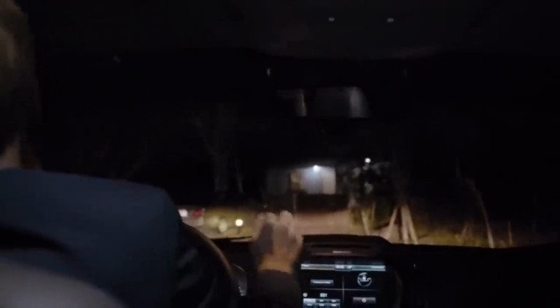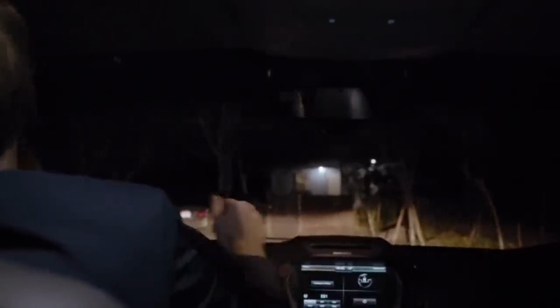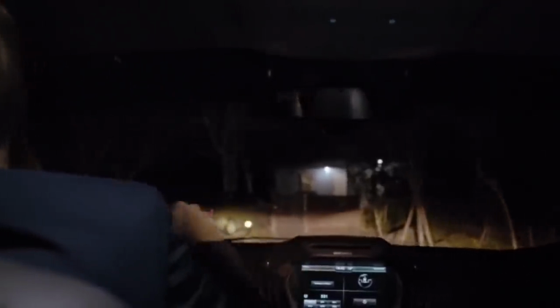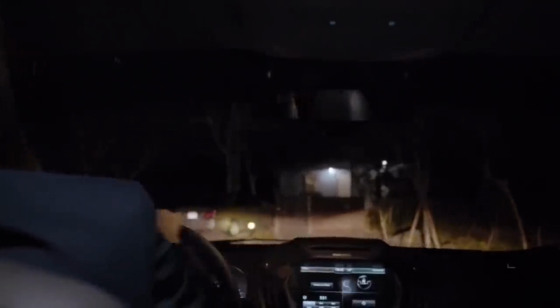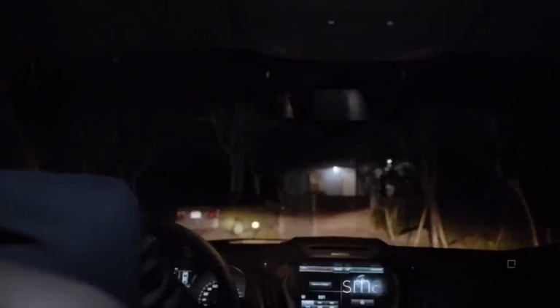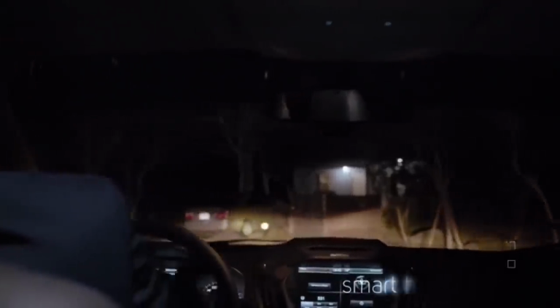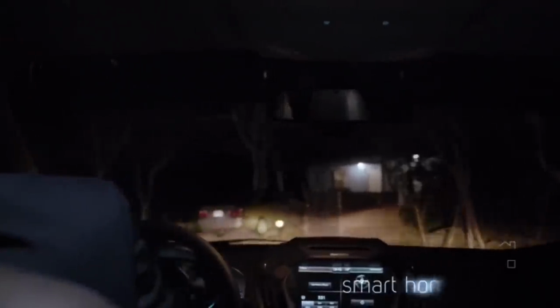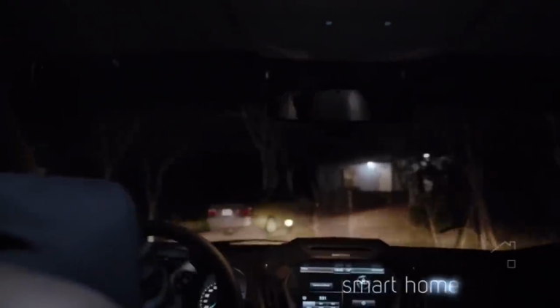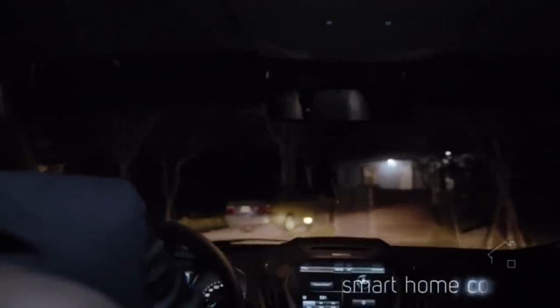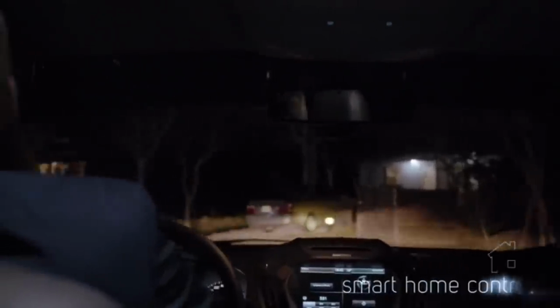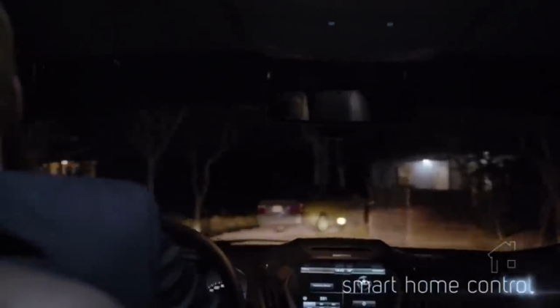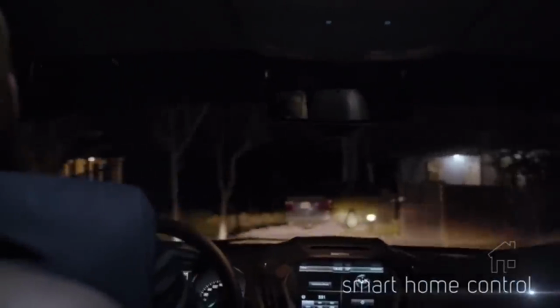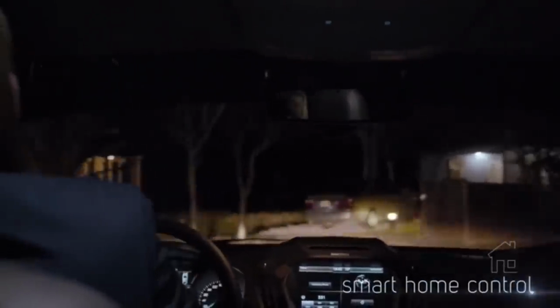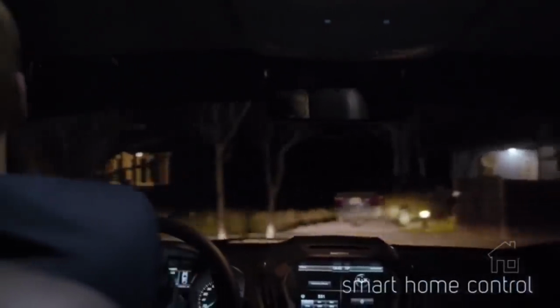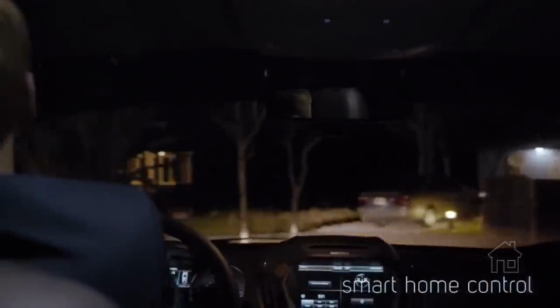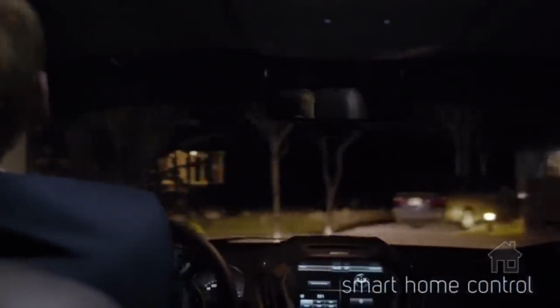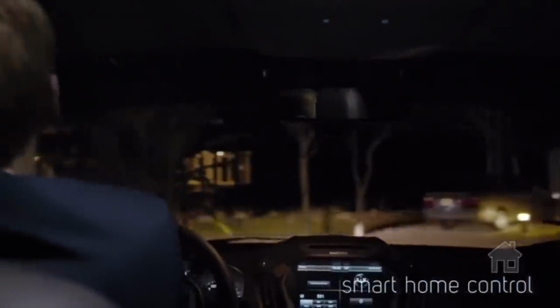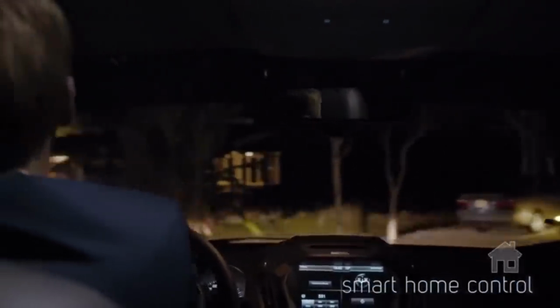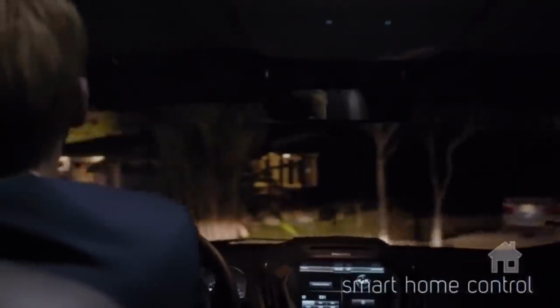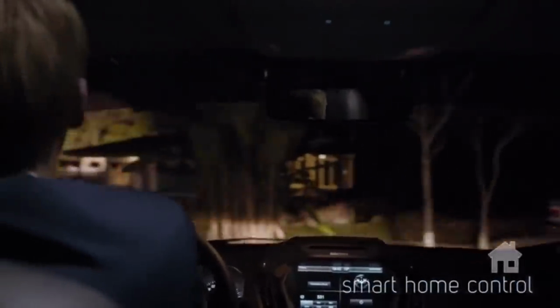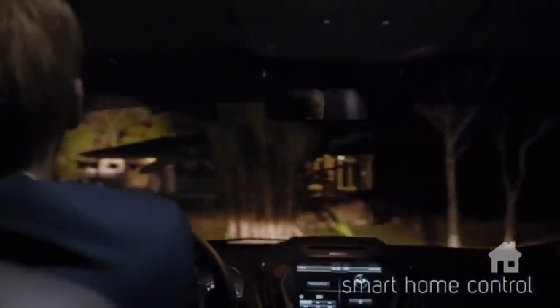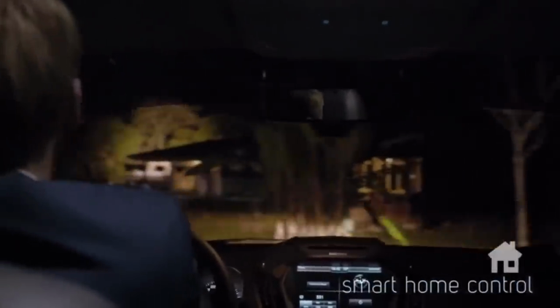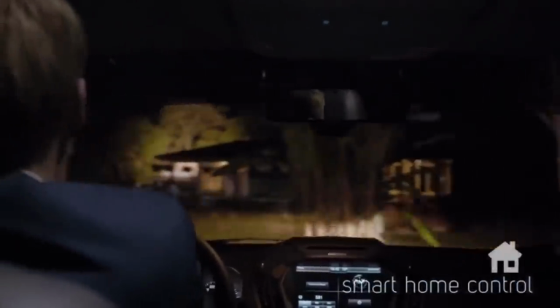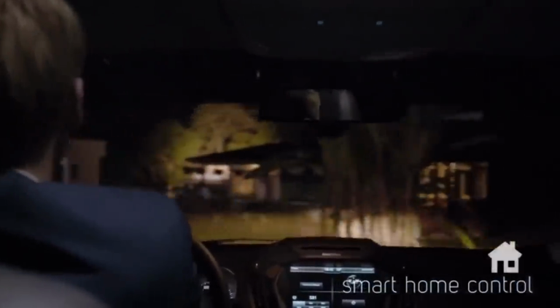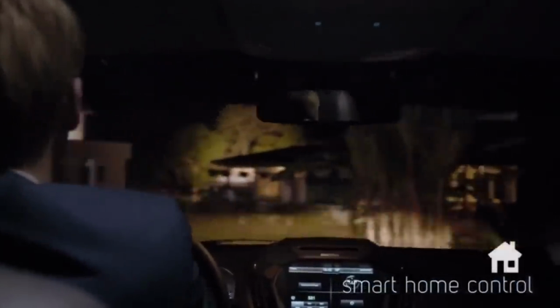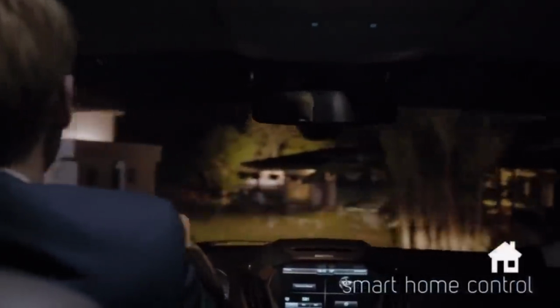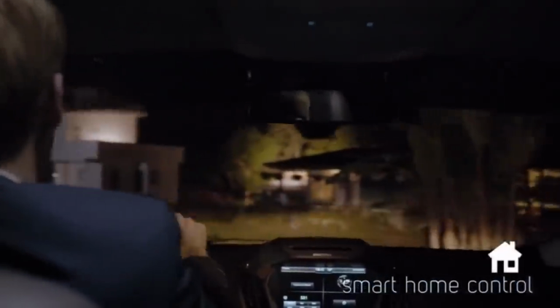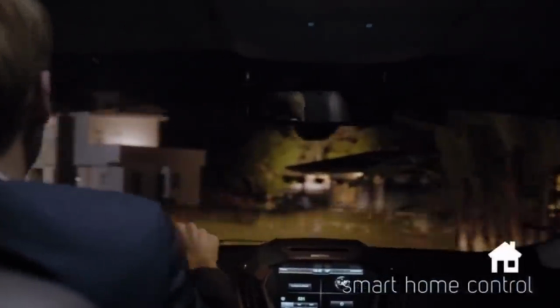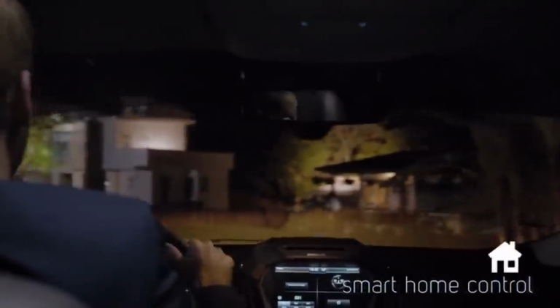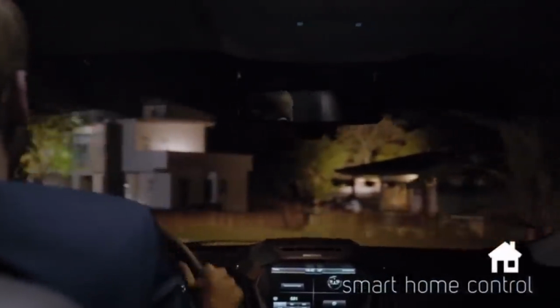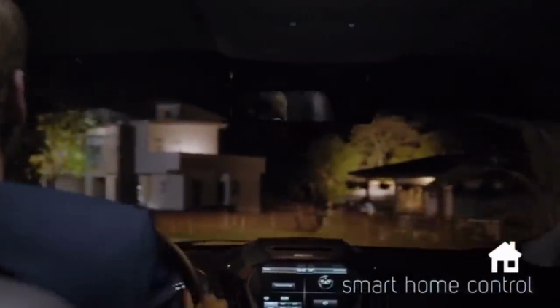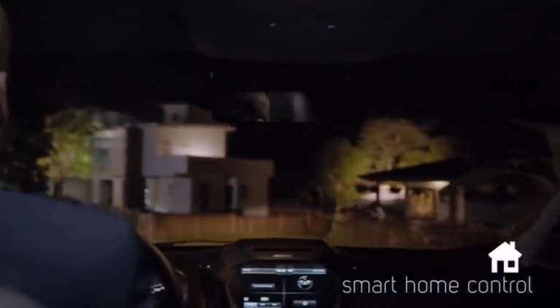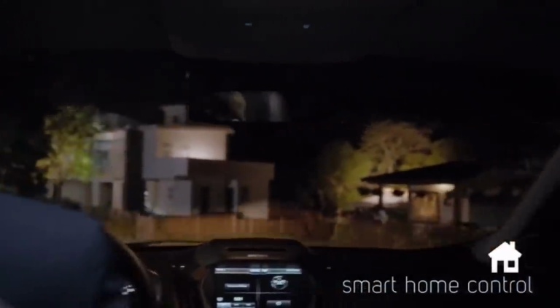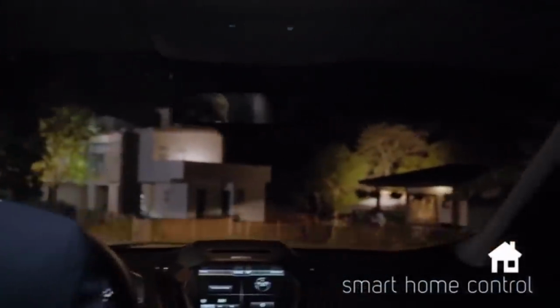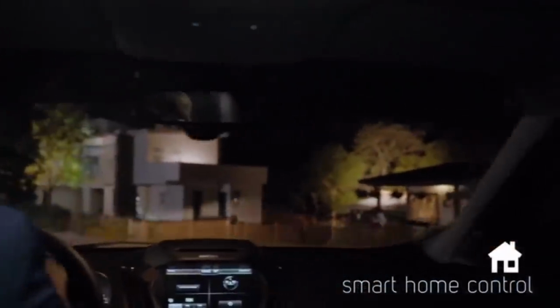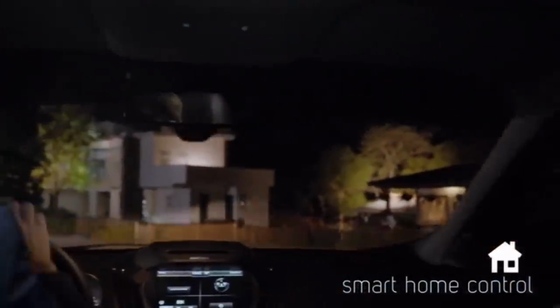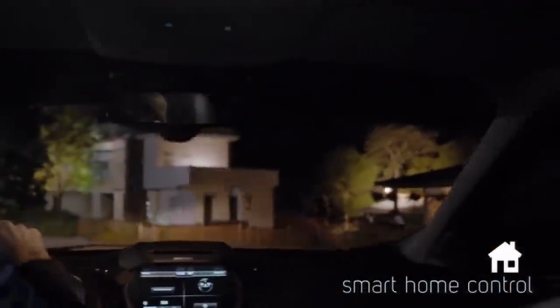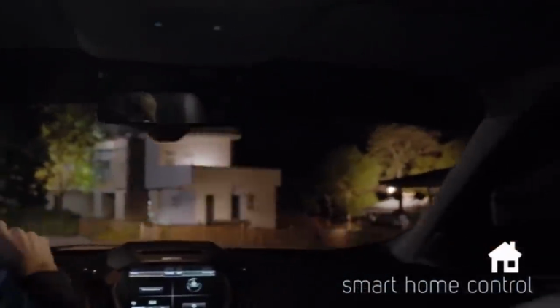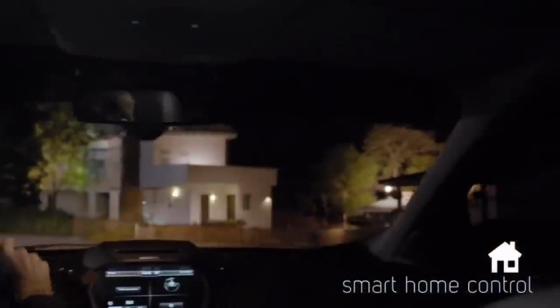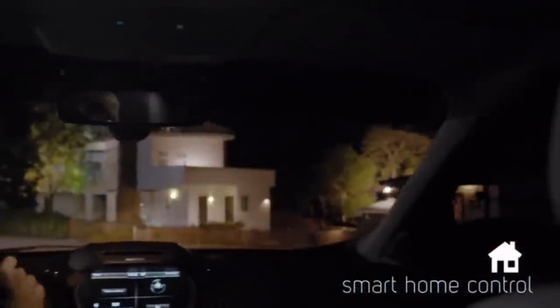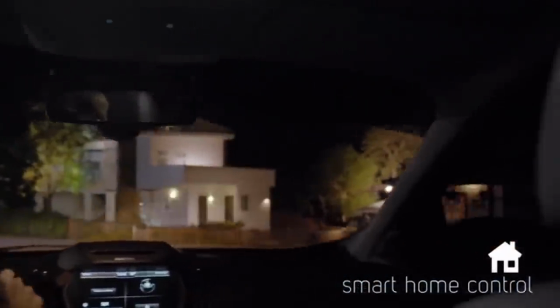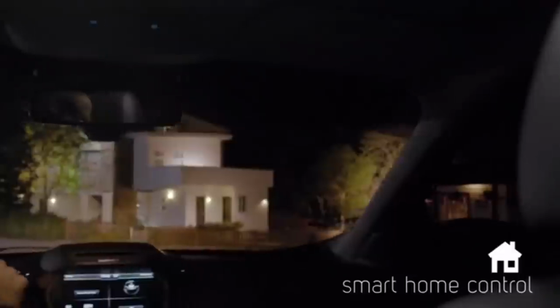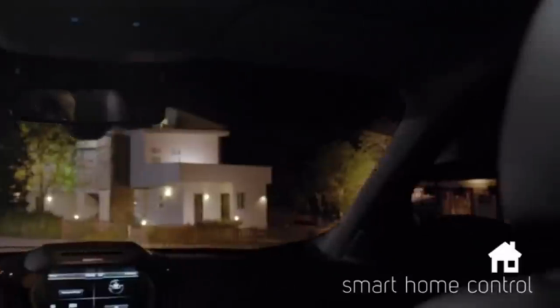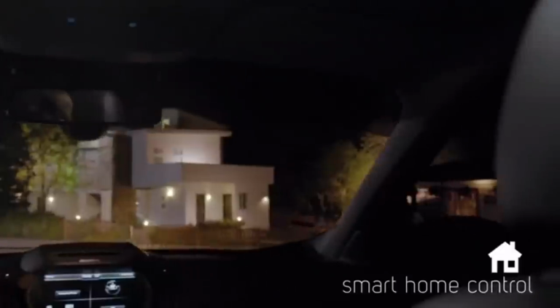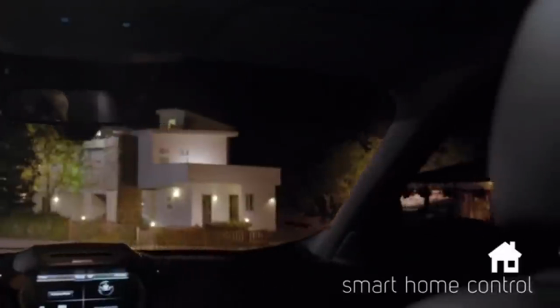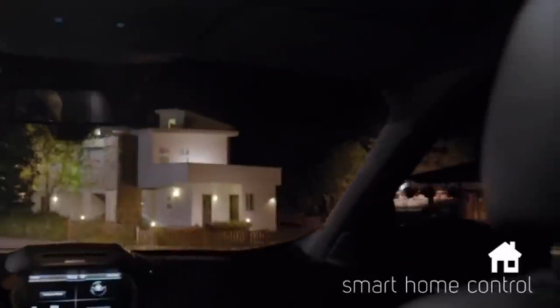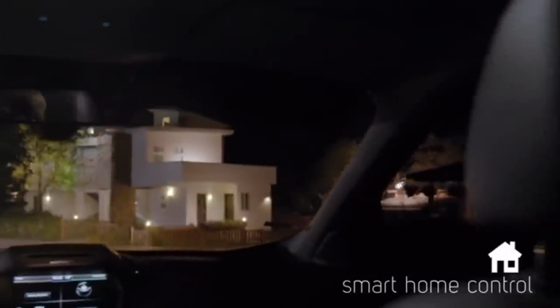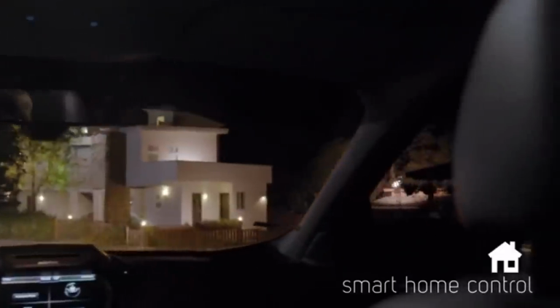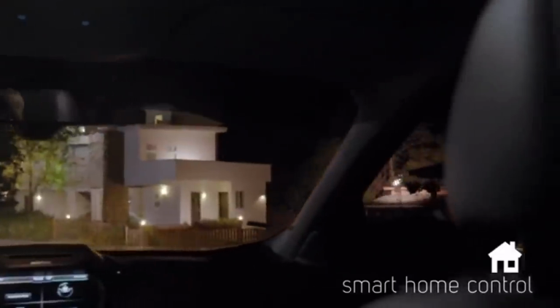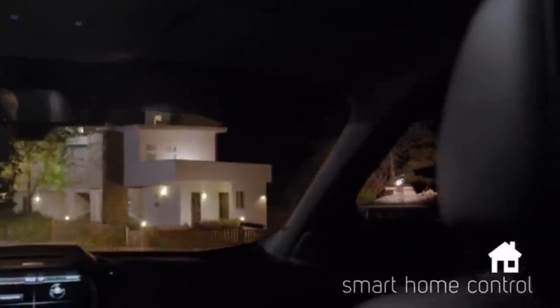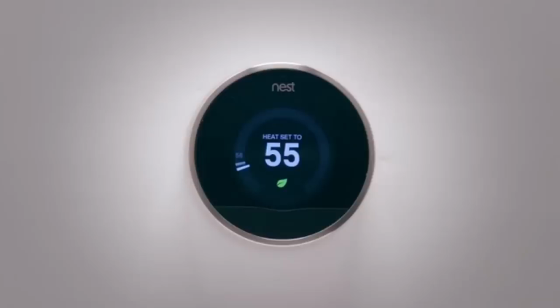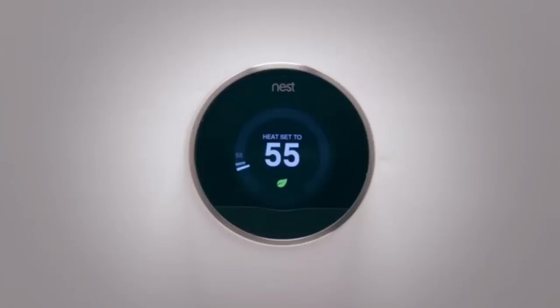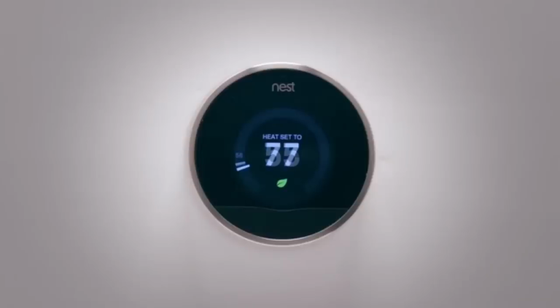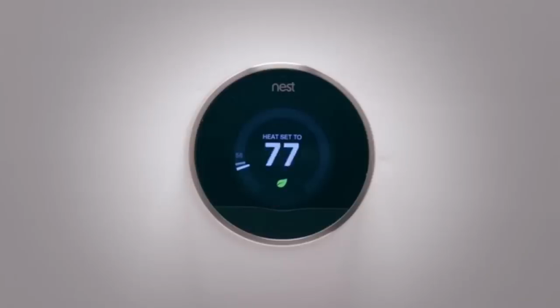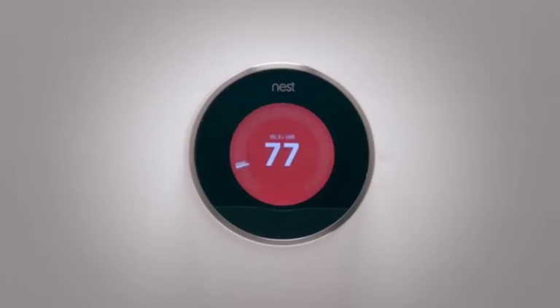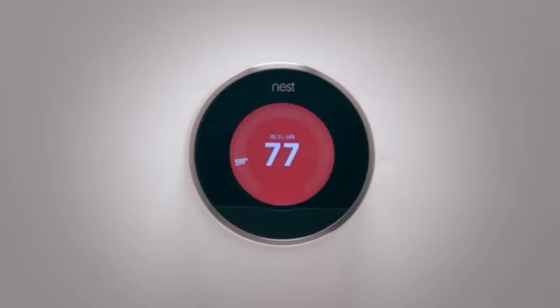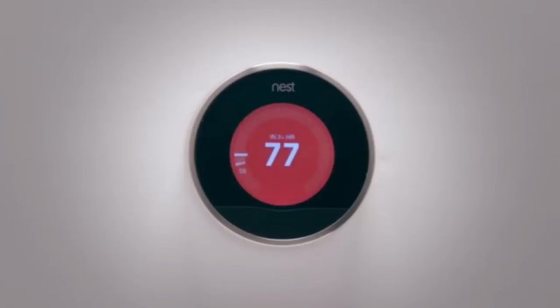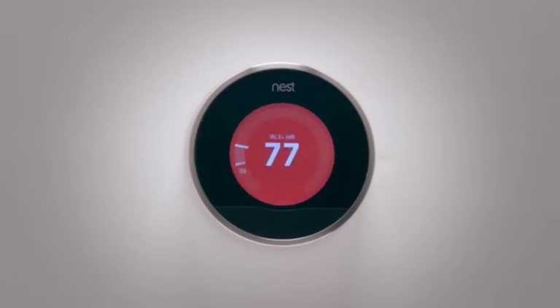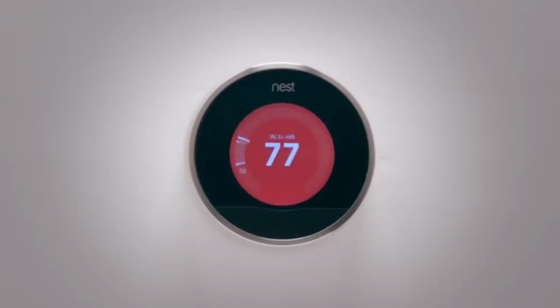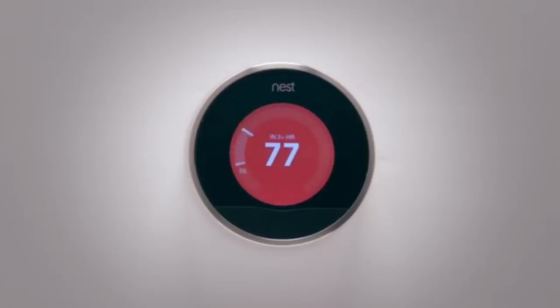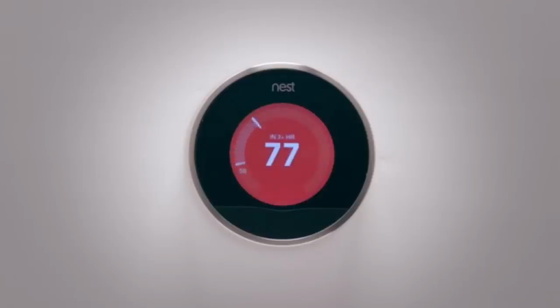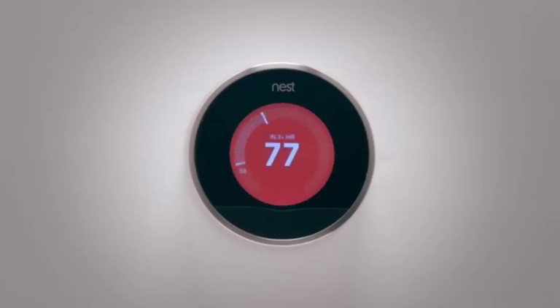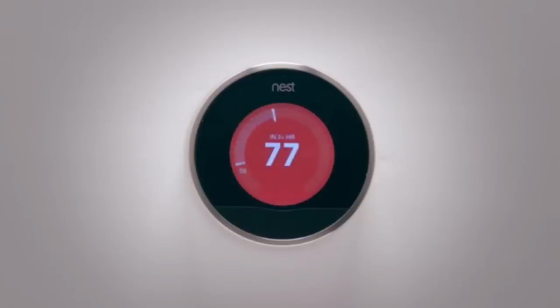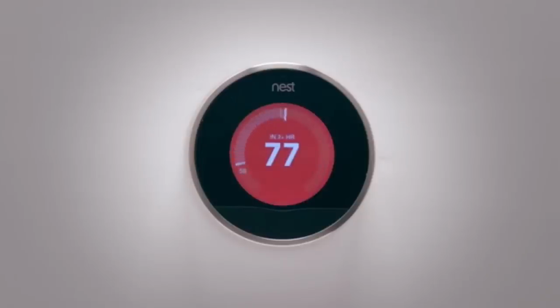The ability to turn on your air-conditioning and house lights while driving home is no longer science fiction but an affordable reality for everyone.